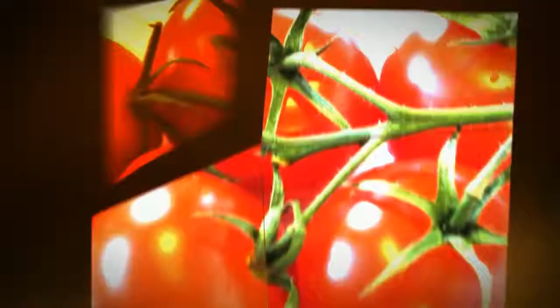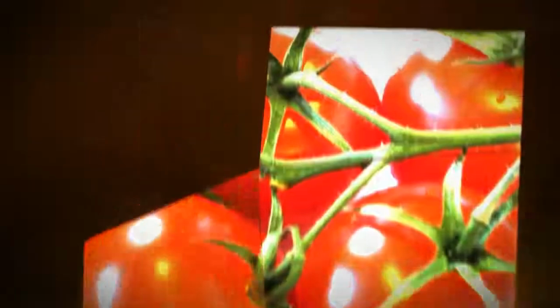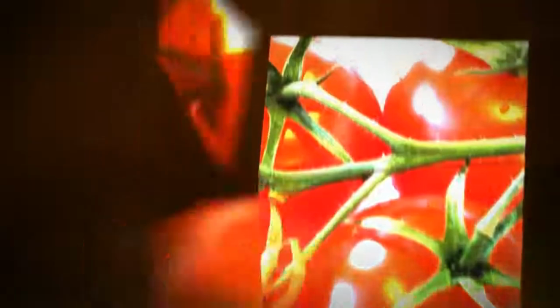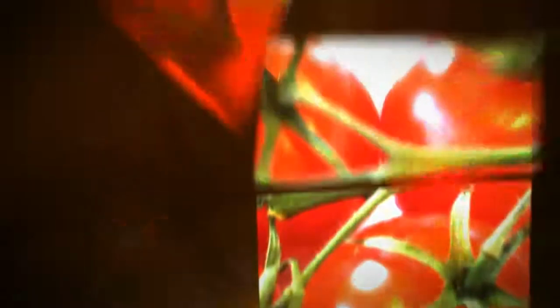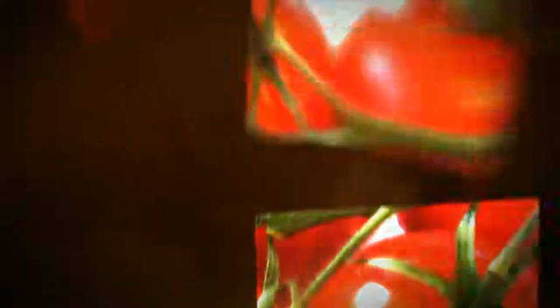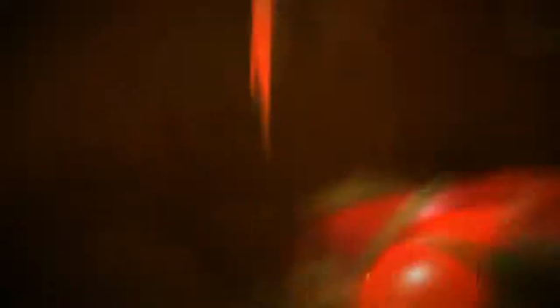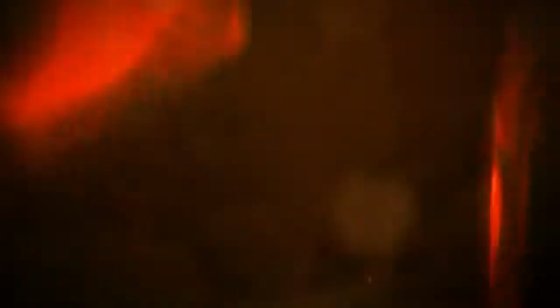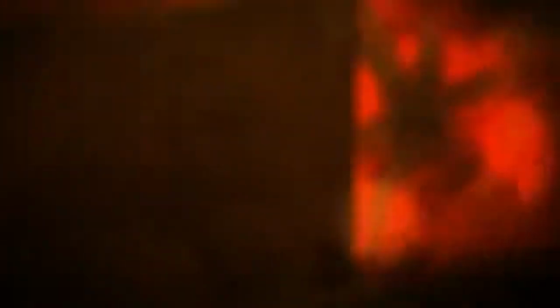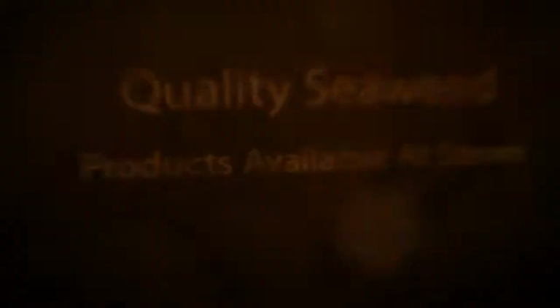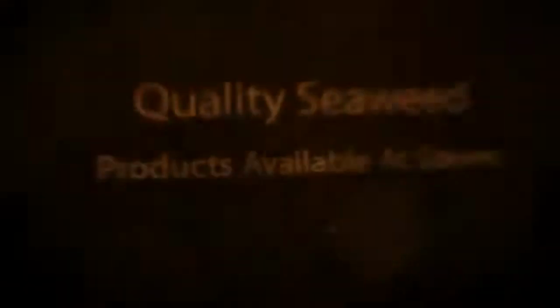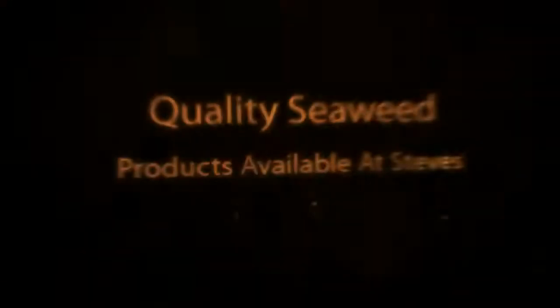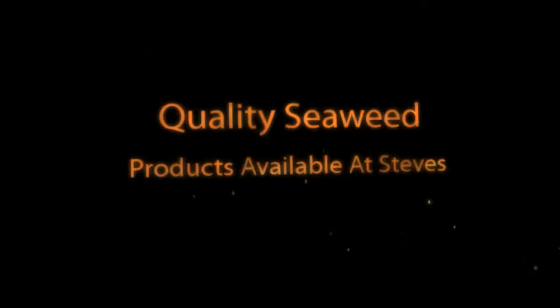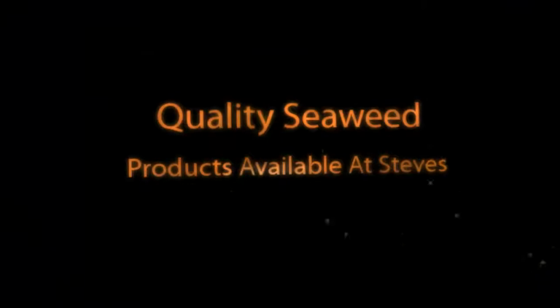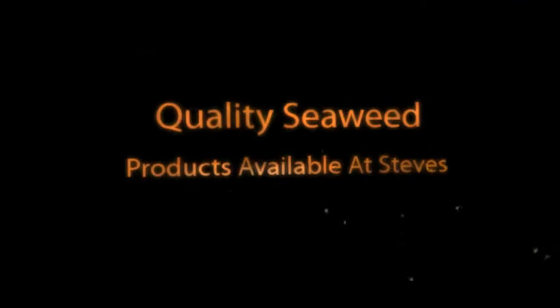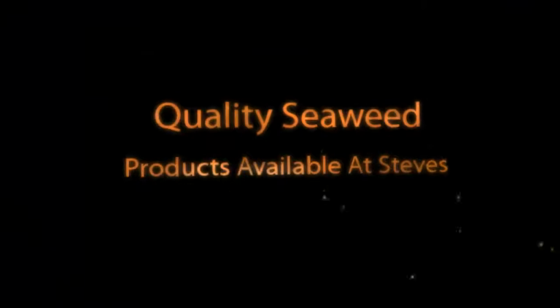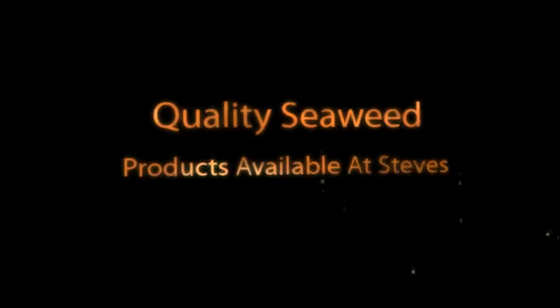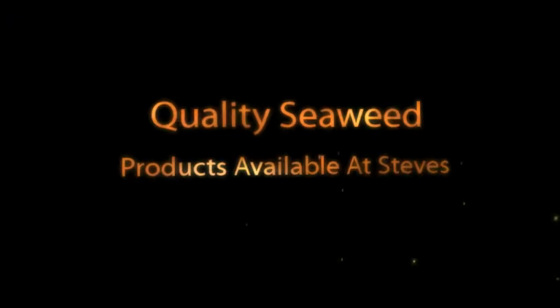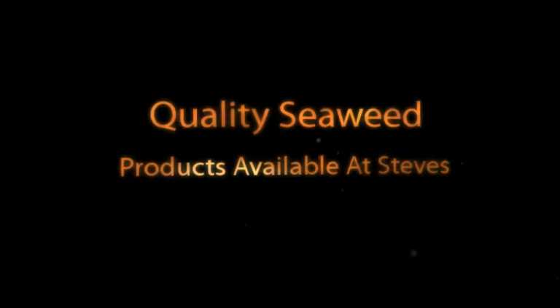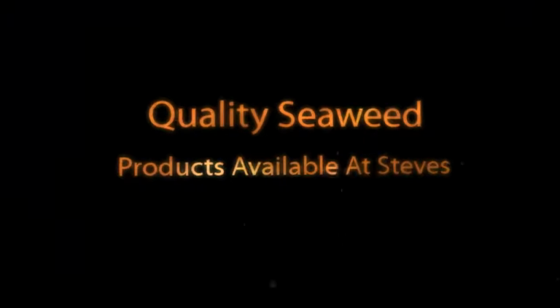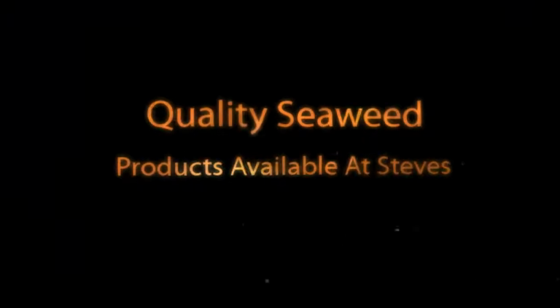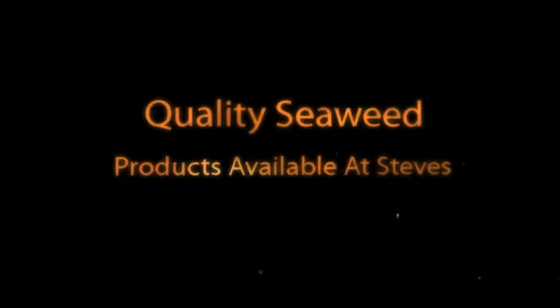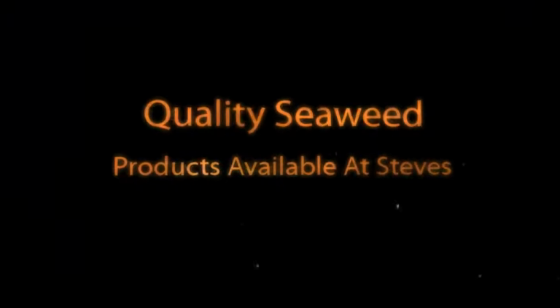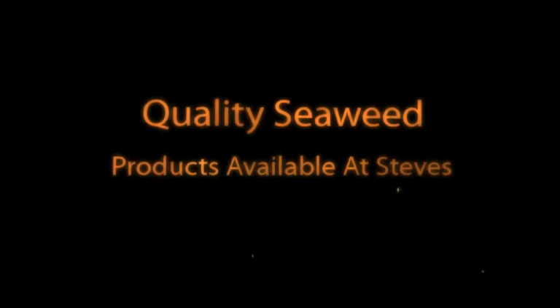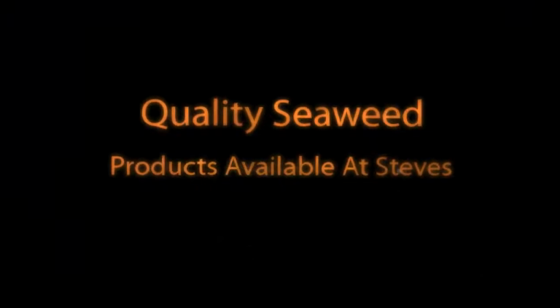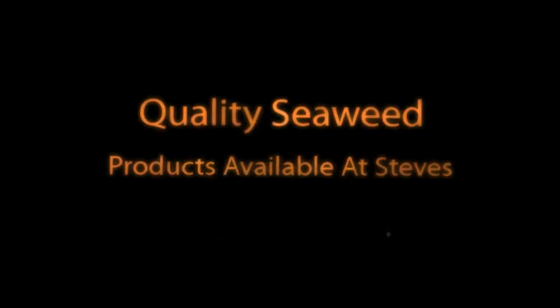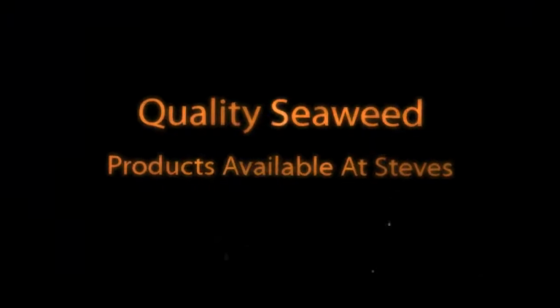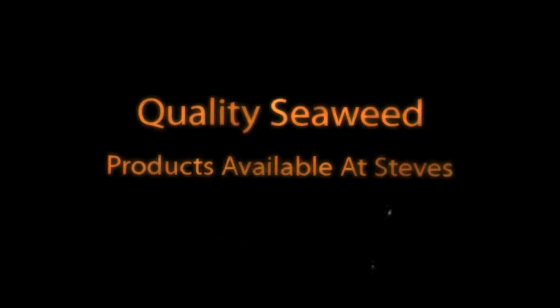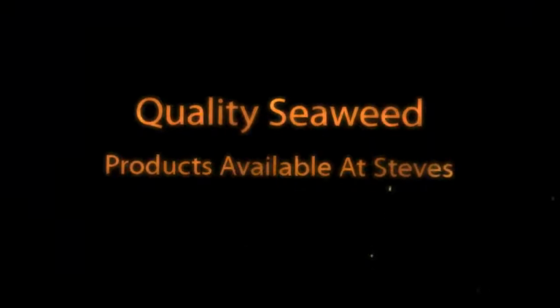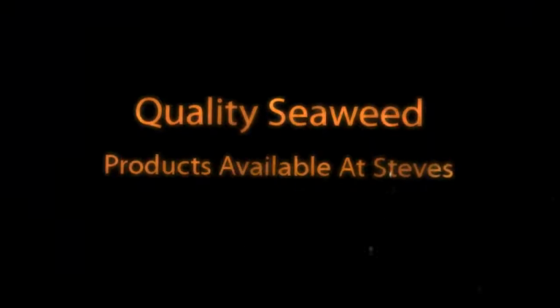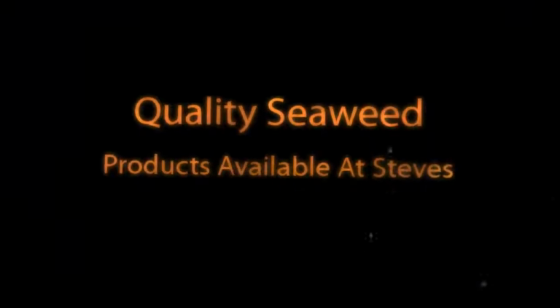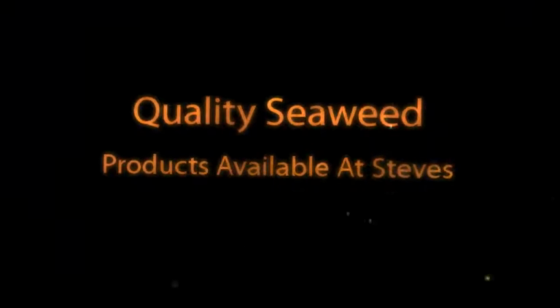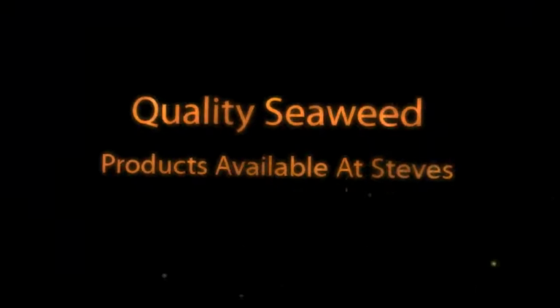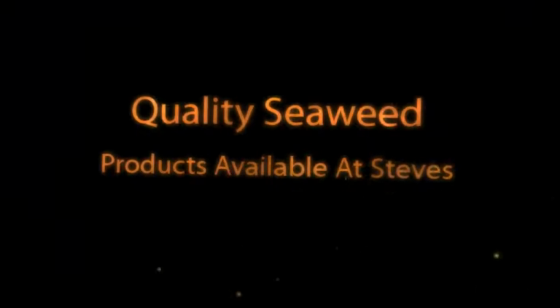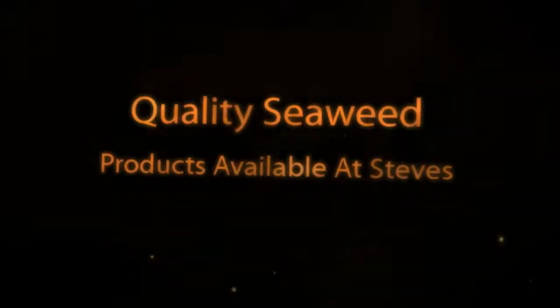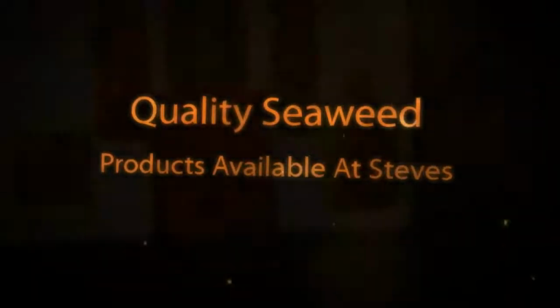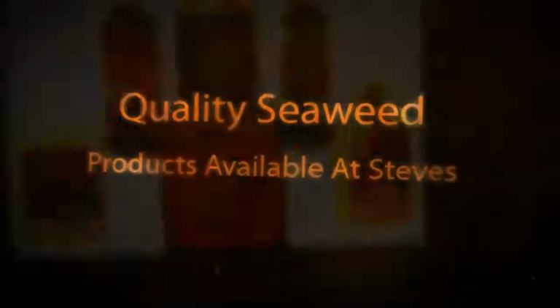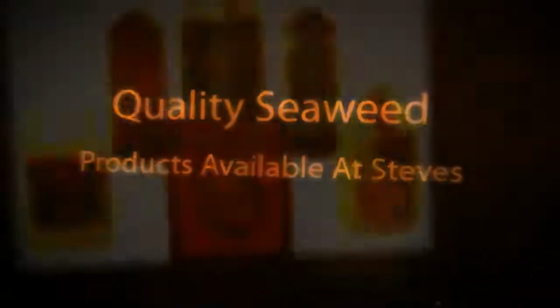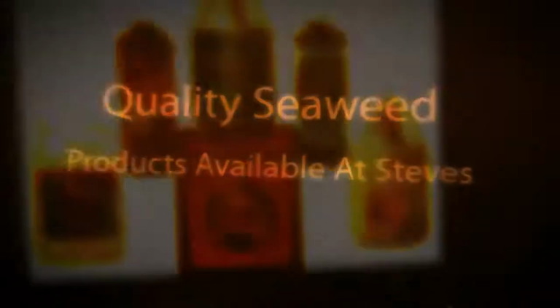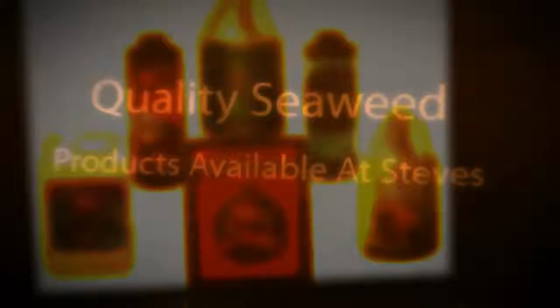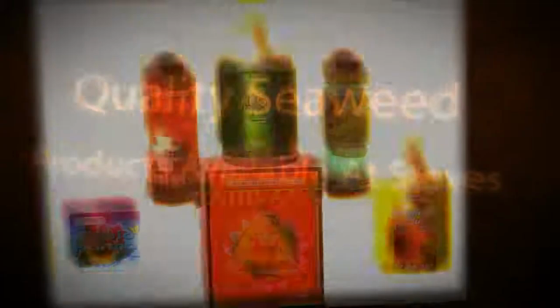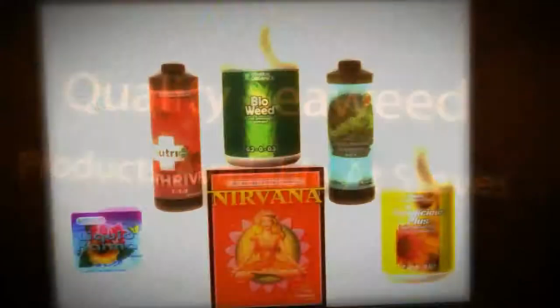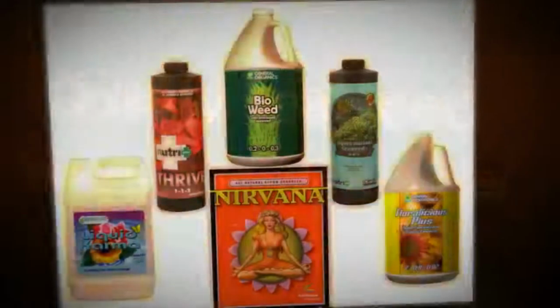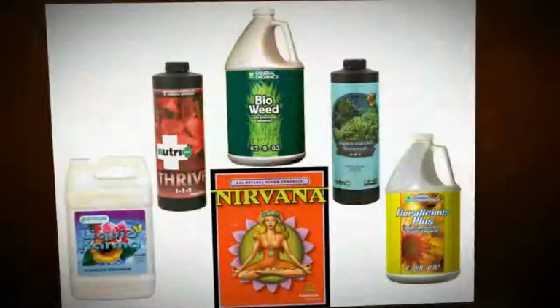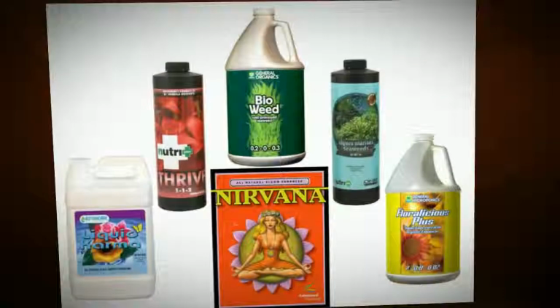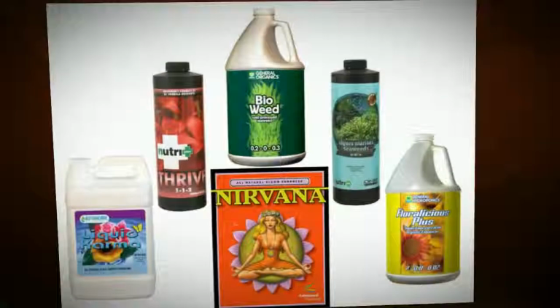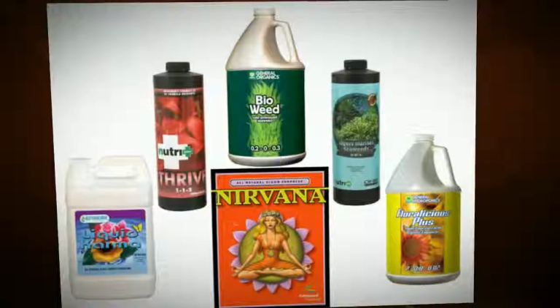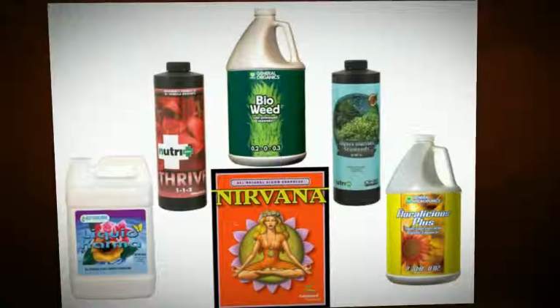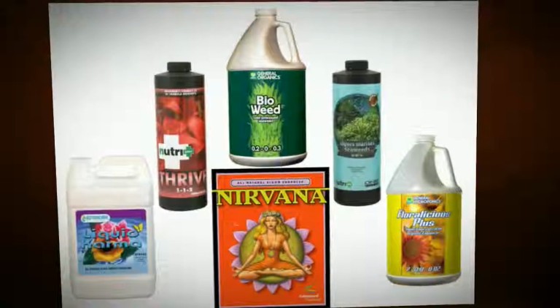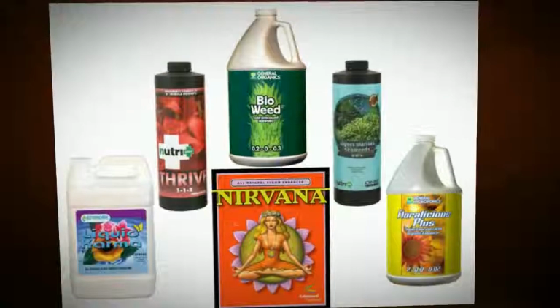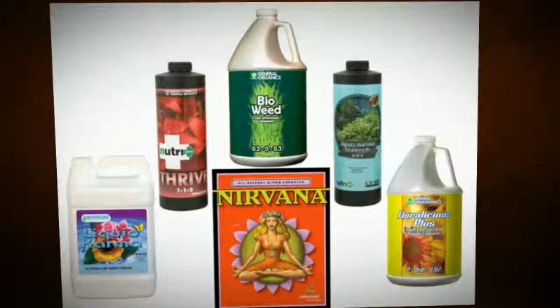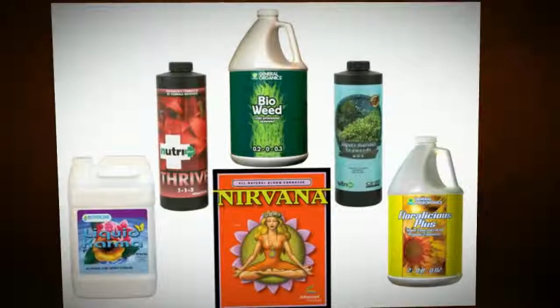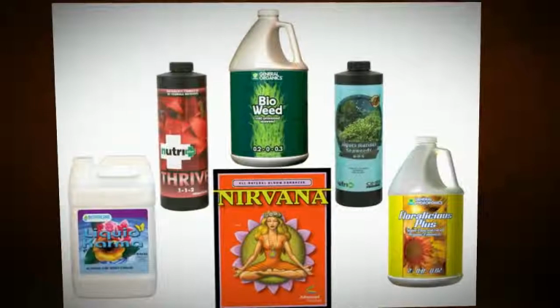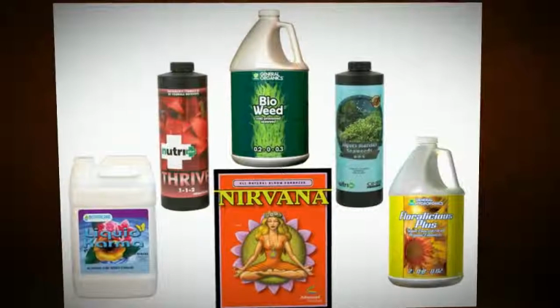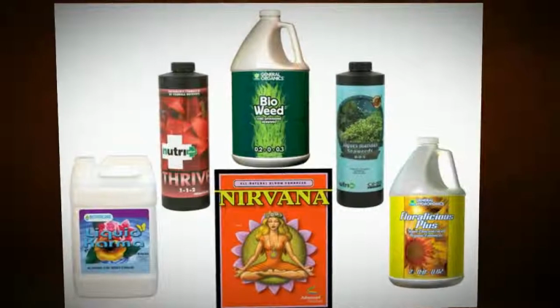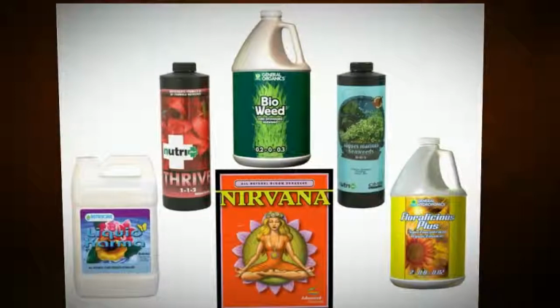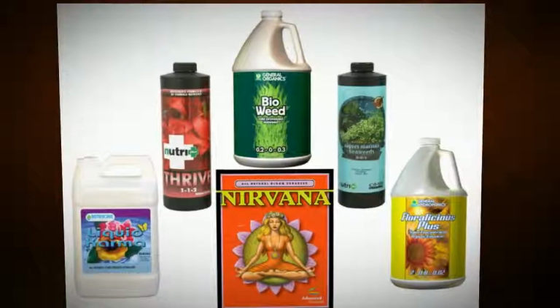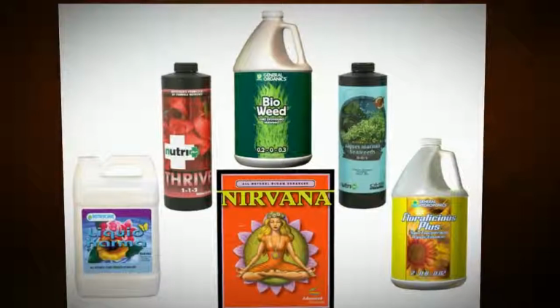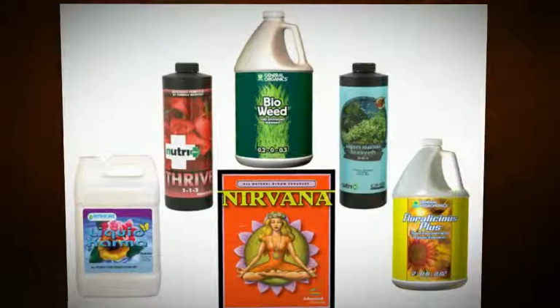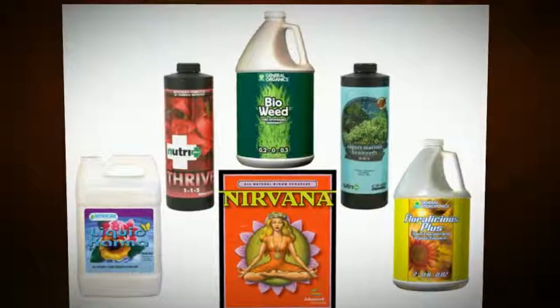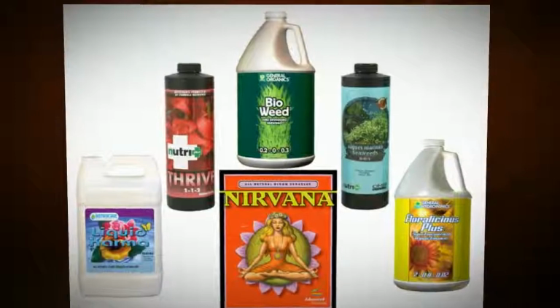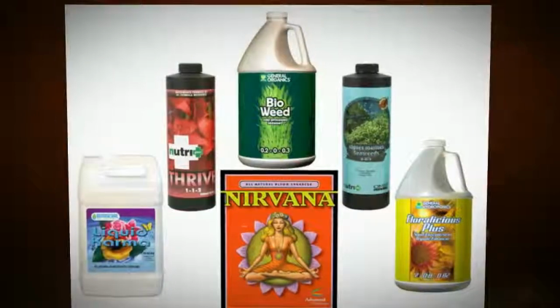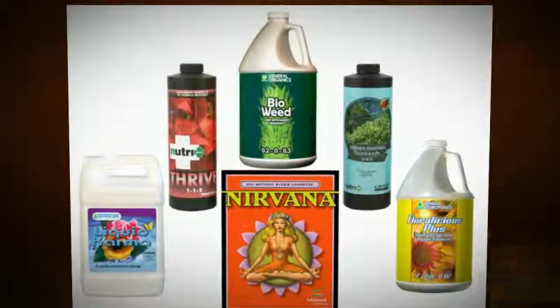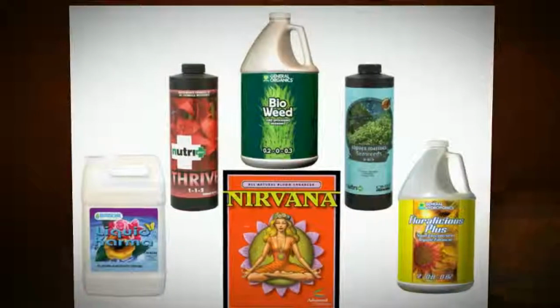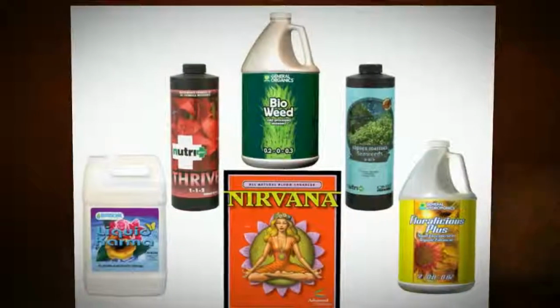Steve's carries a number of high quality products containing seaweed extracts and can advise you on which would be best for your particular garden.